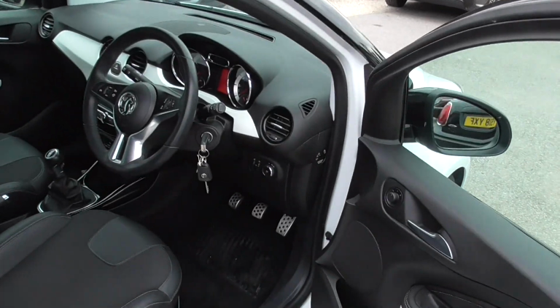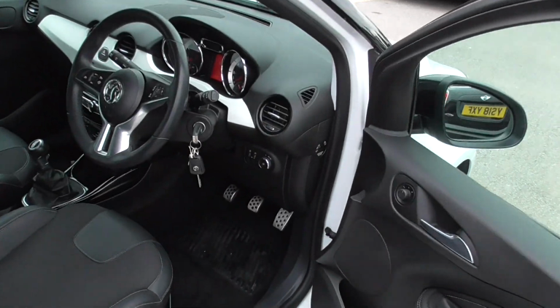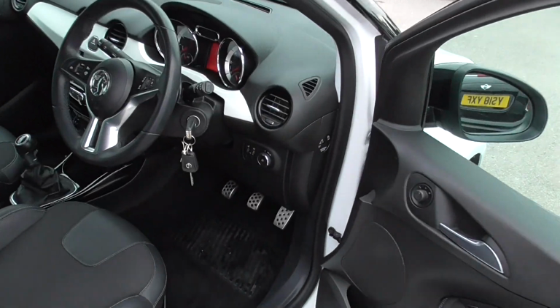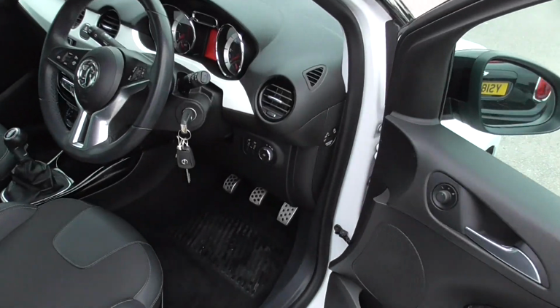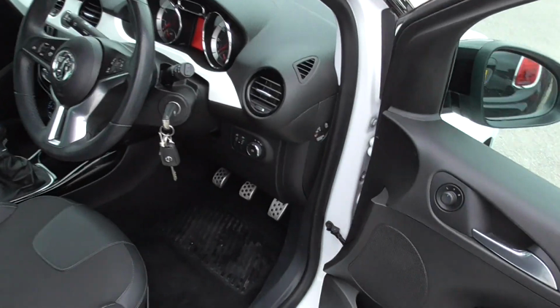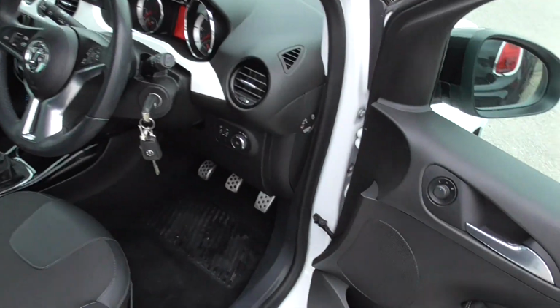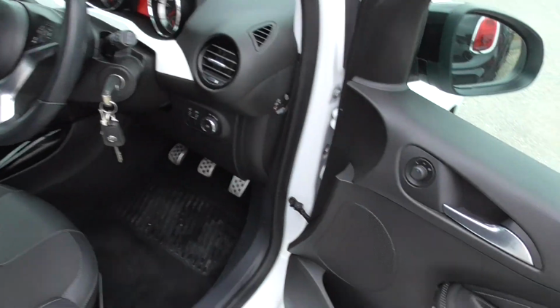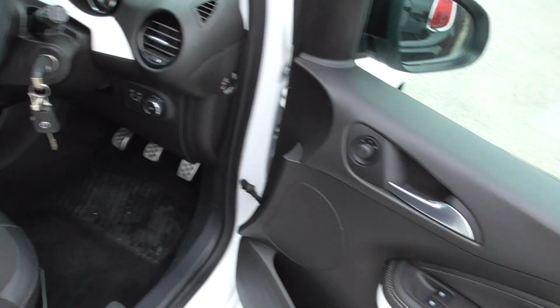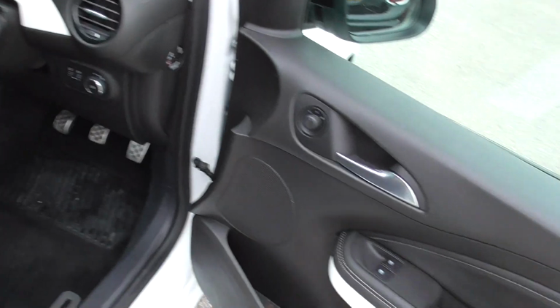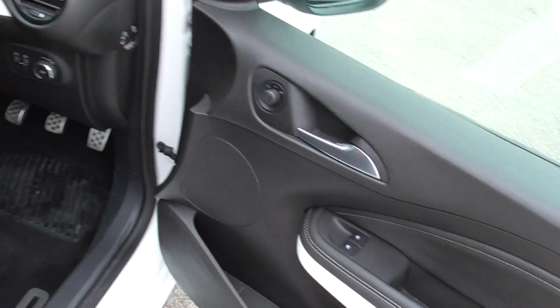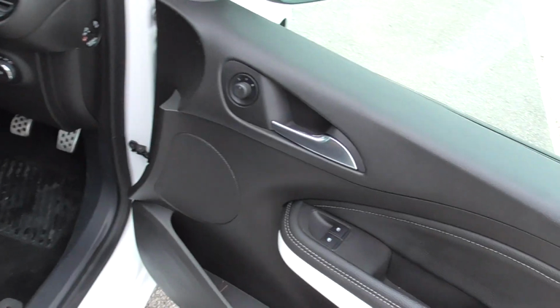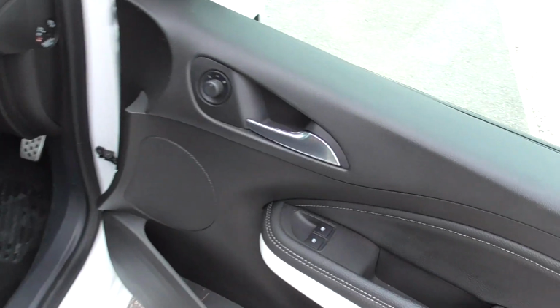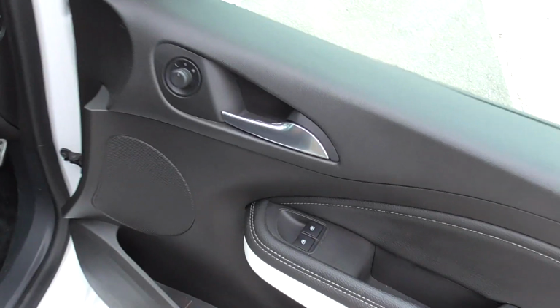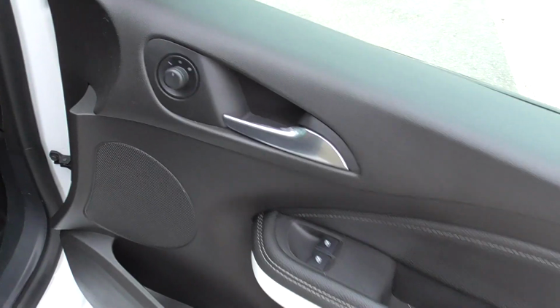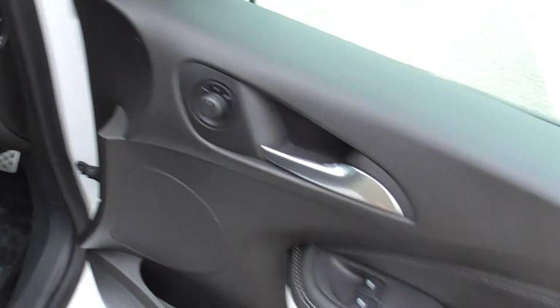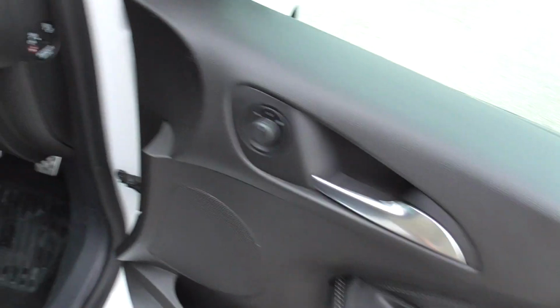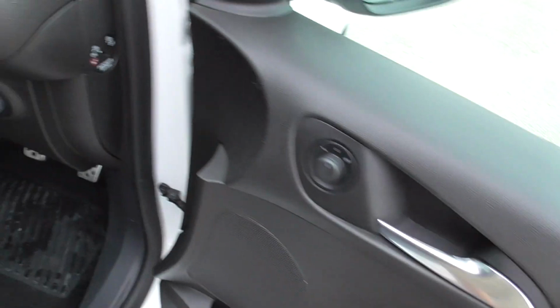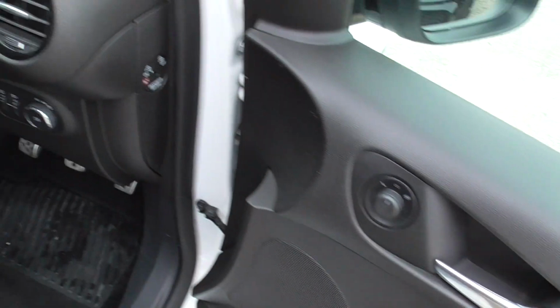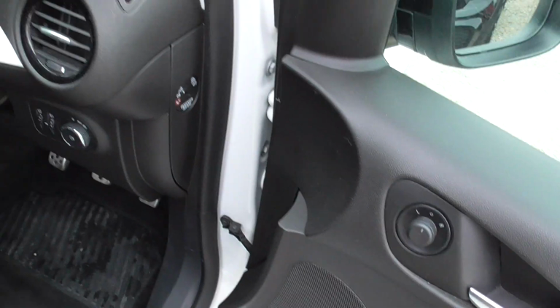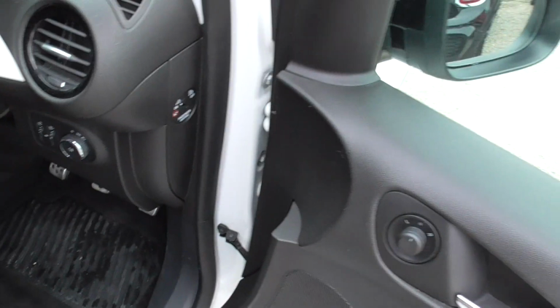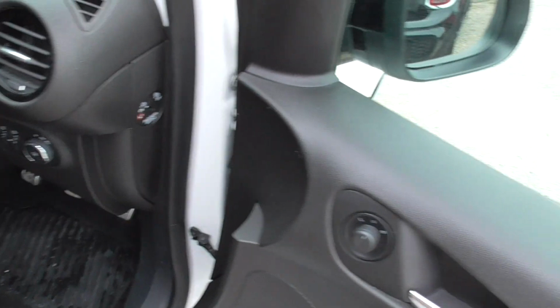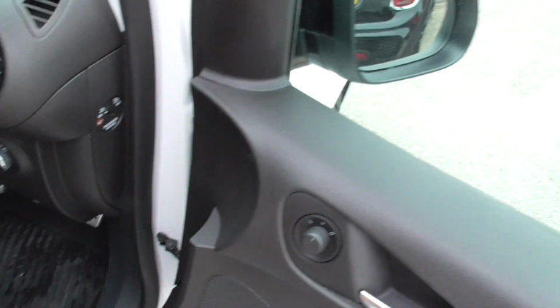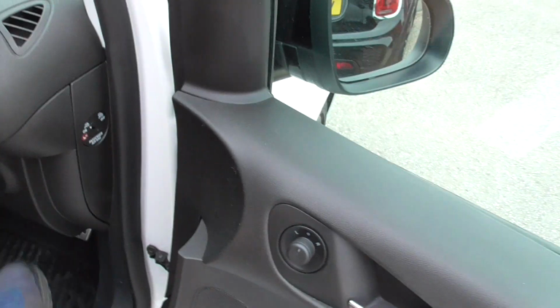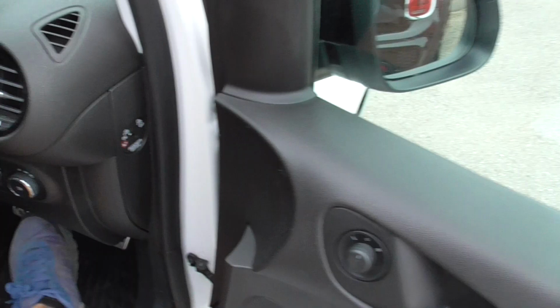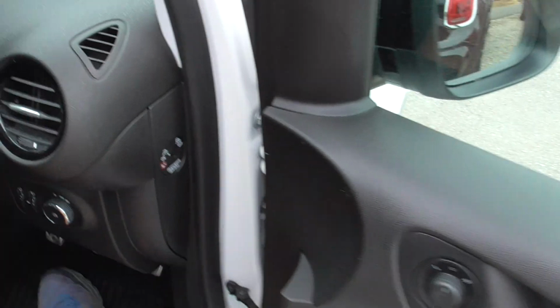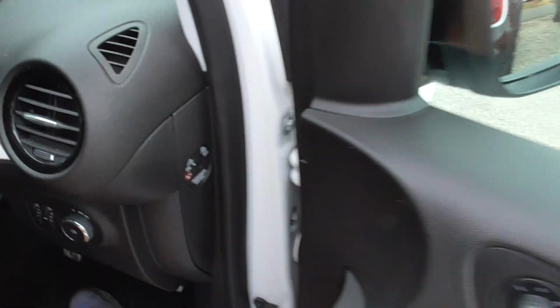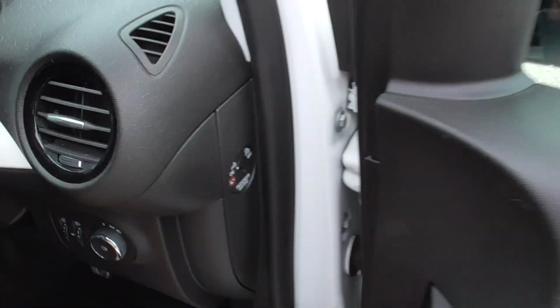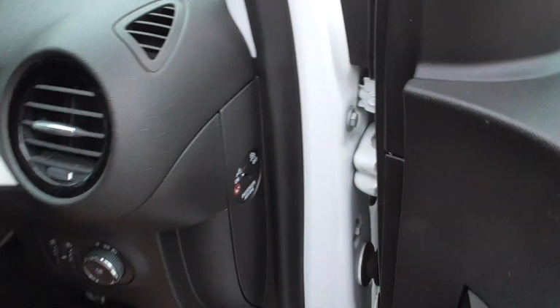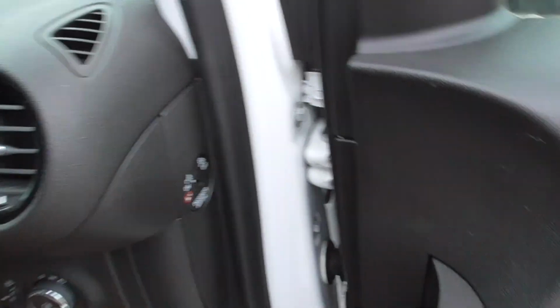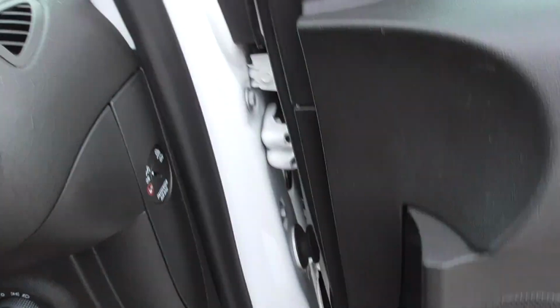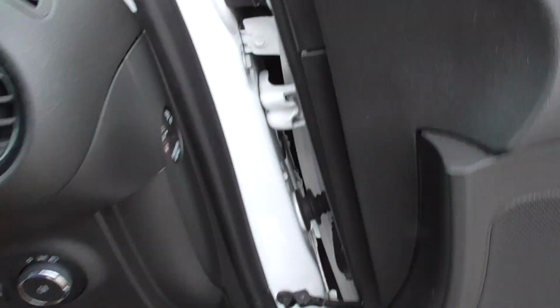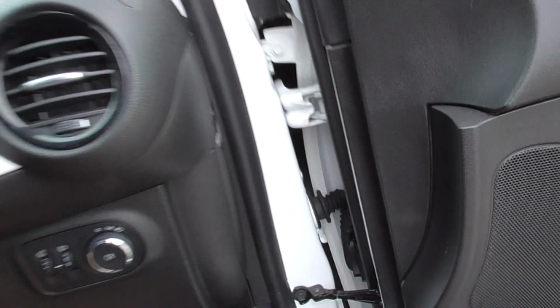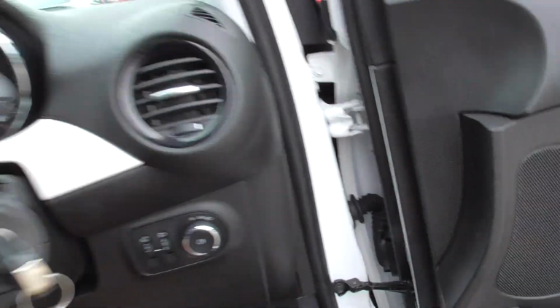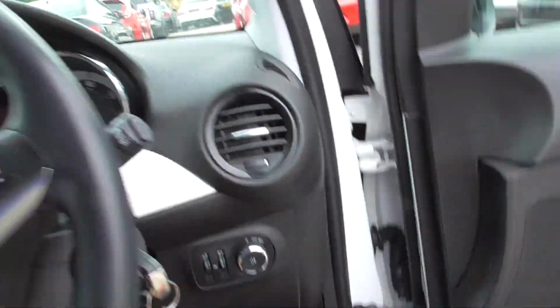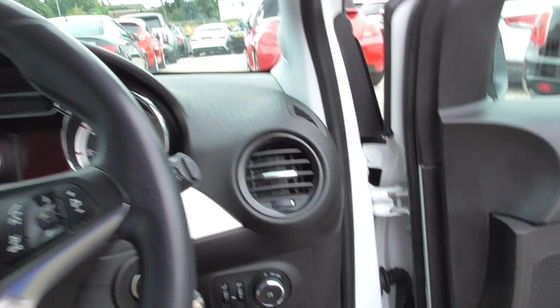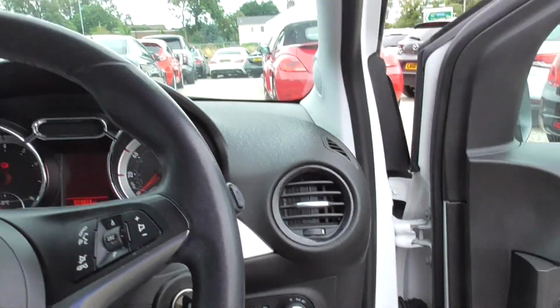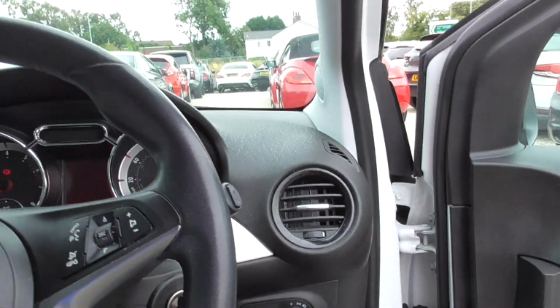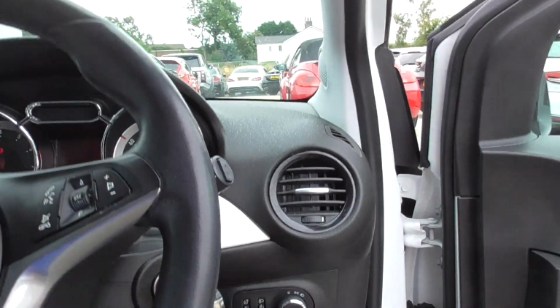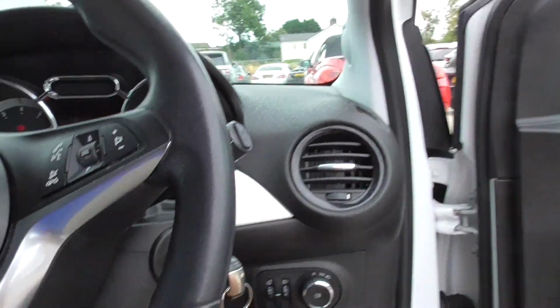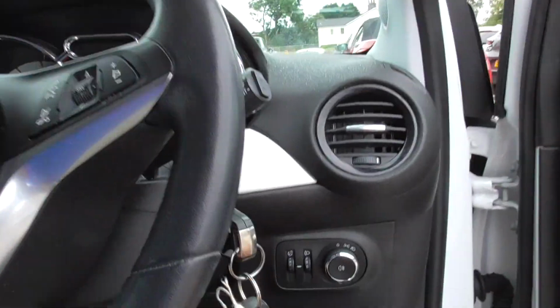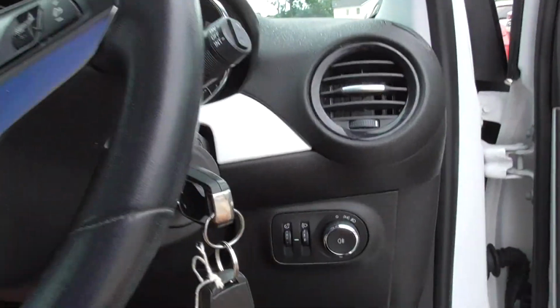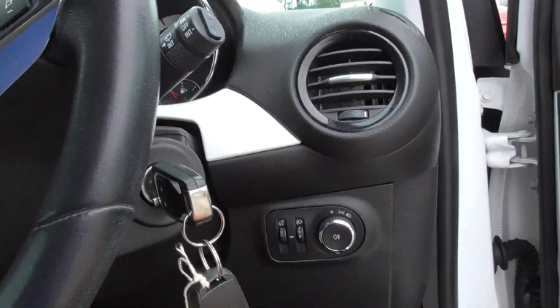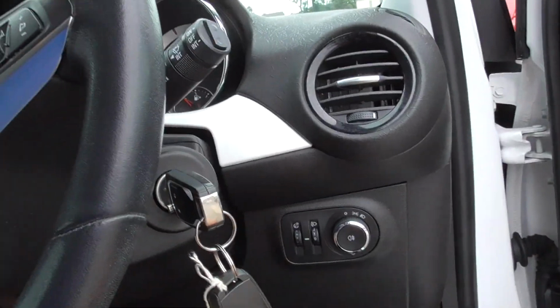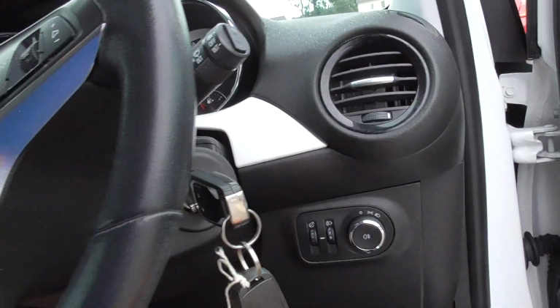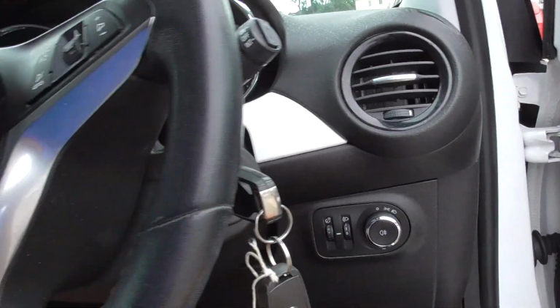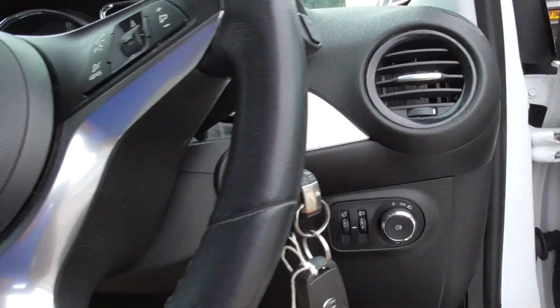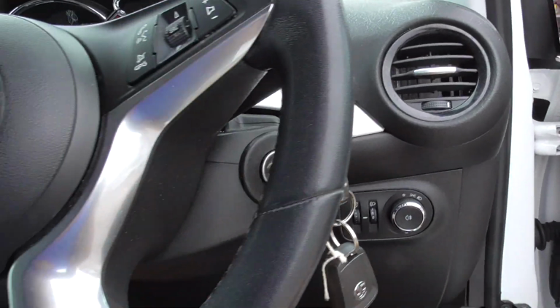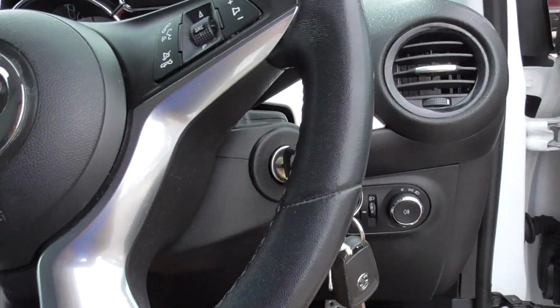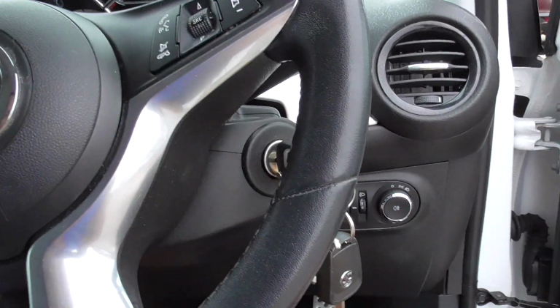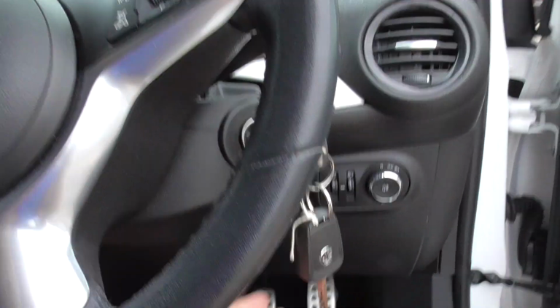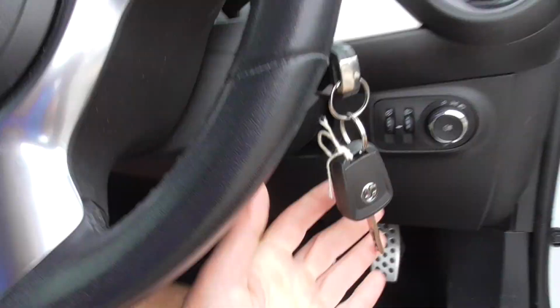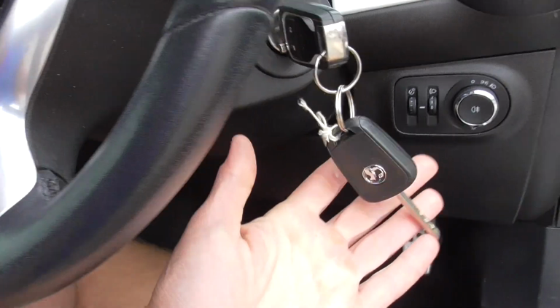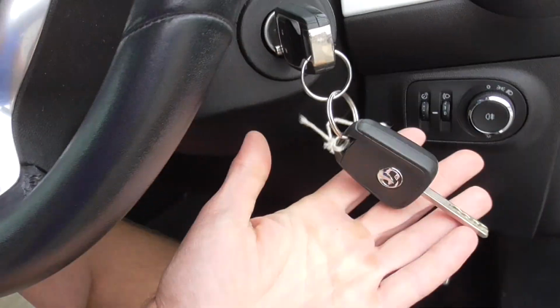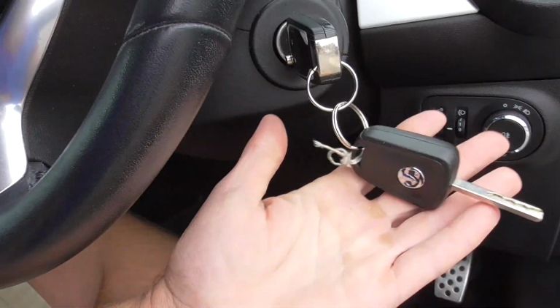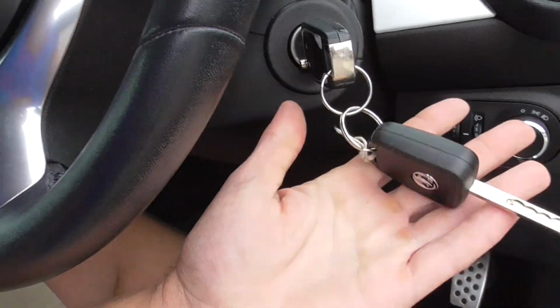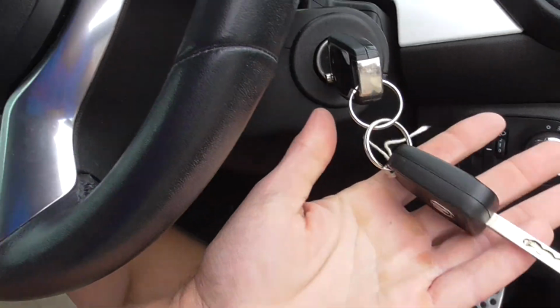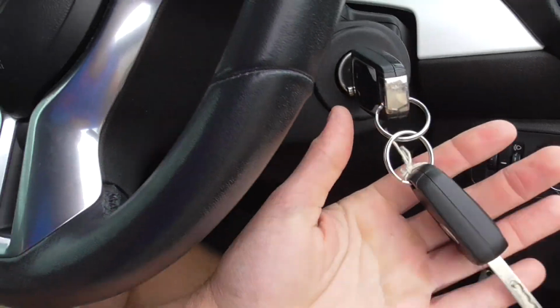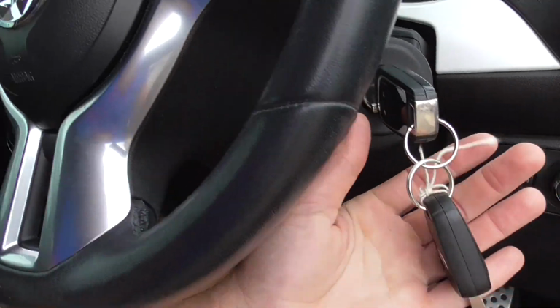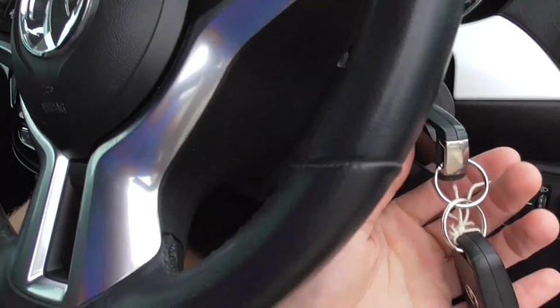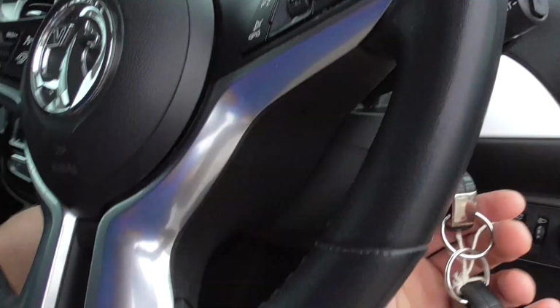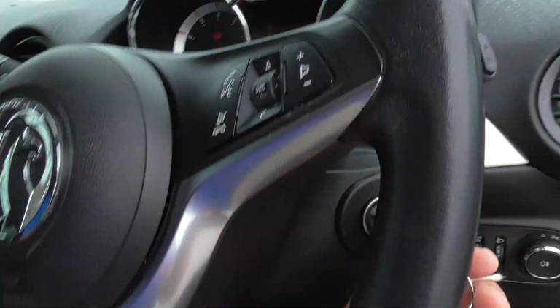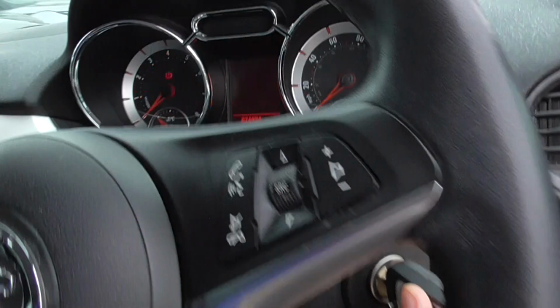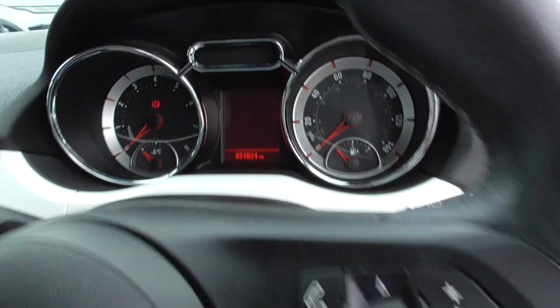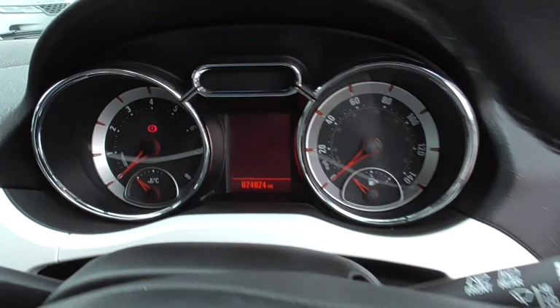Inside we've got electric windows in the front, electric mirrors, and two keys for the car.